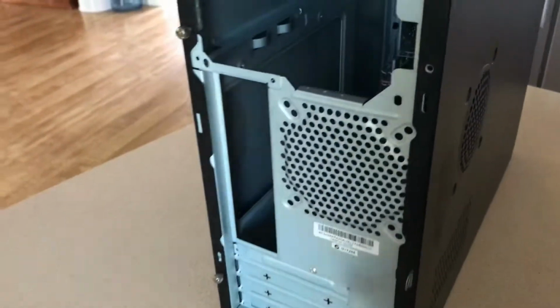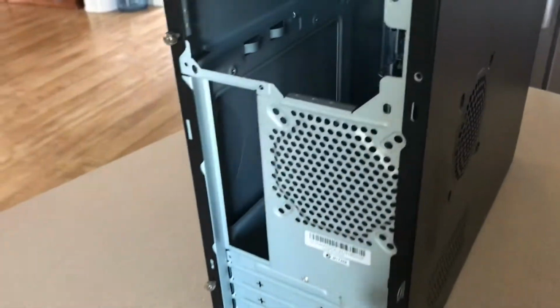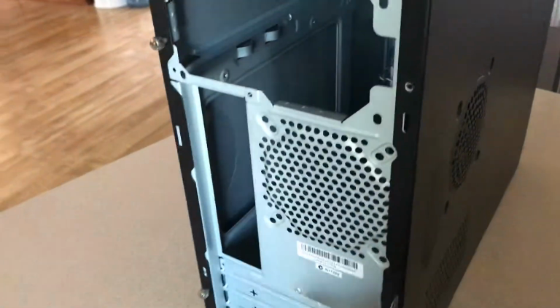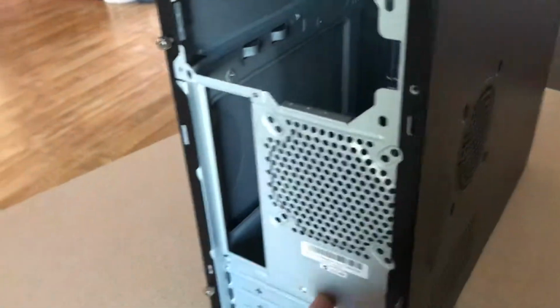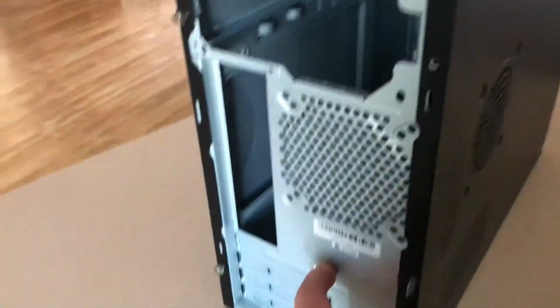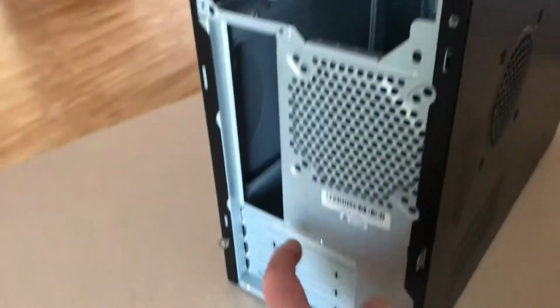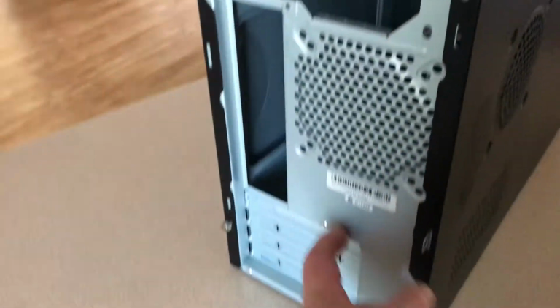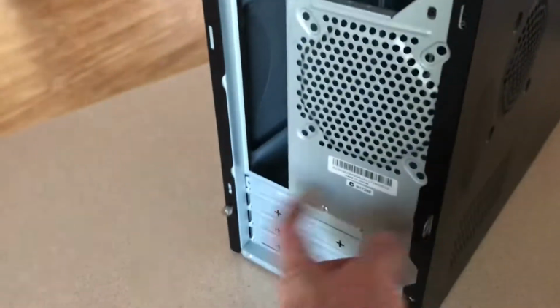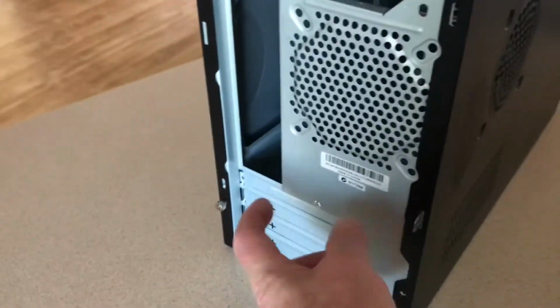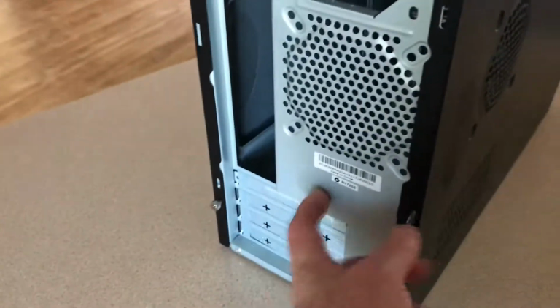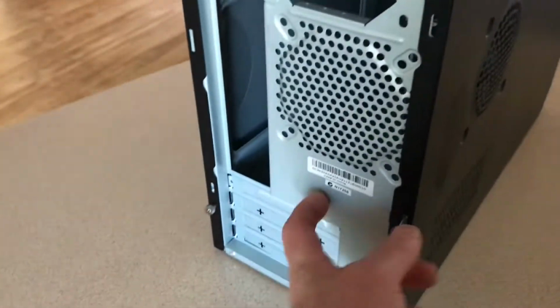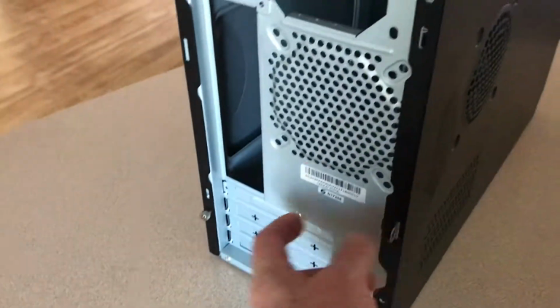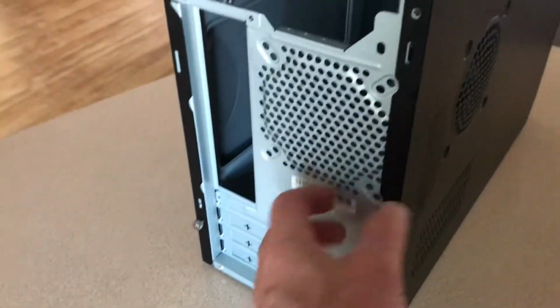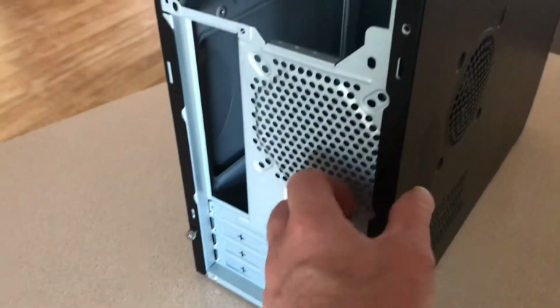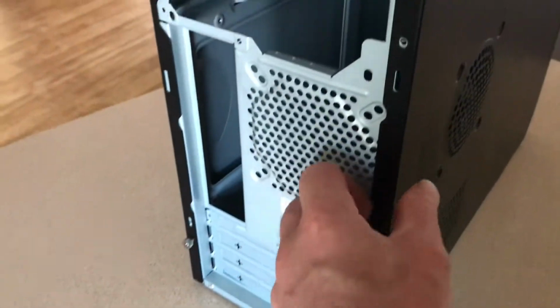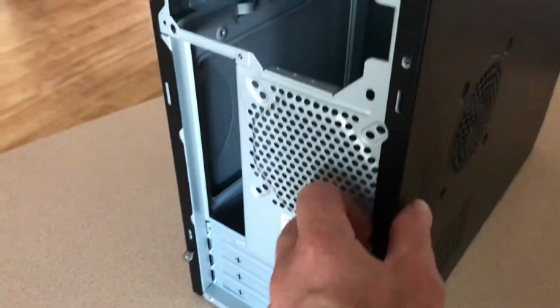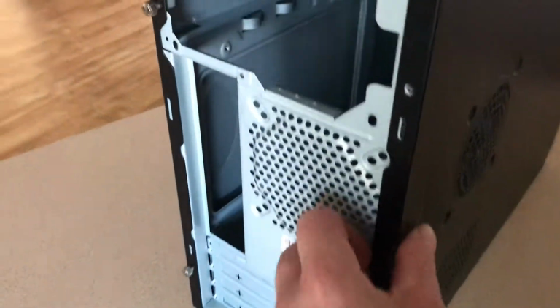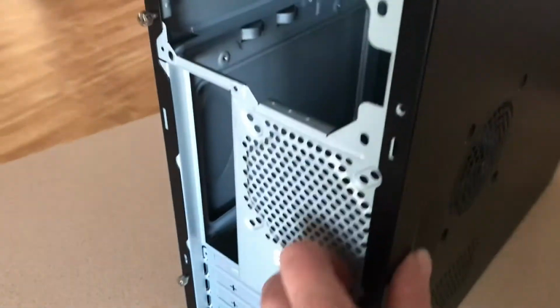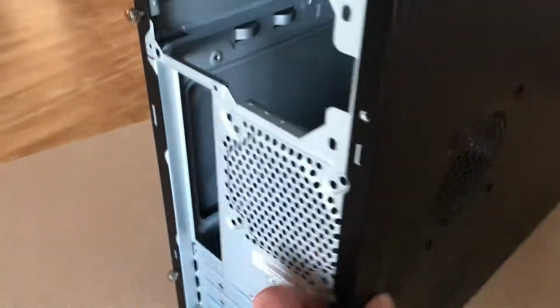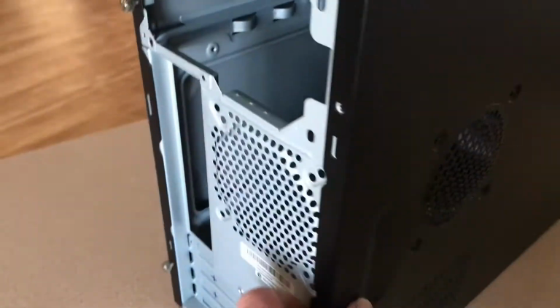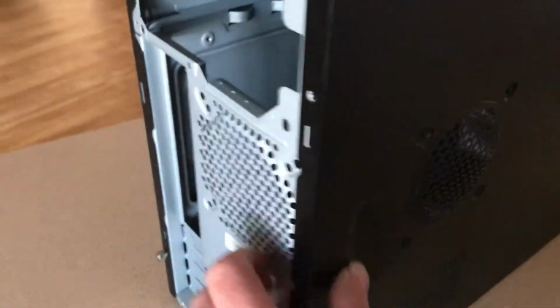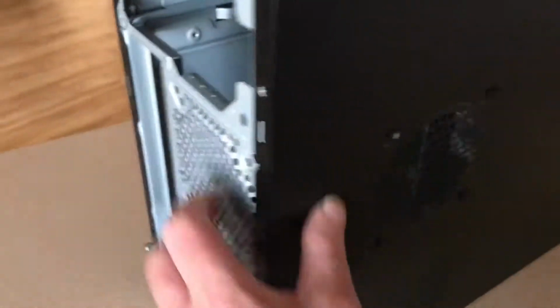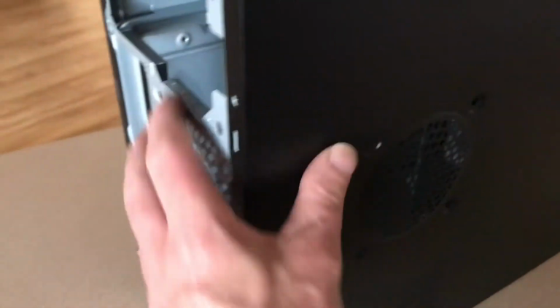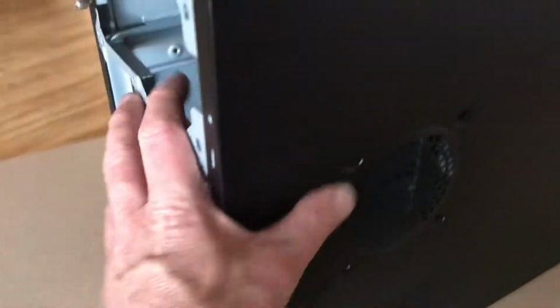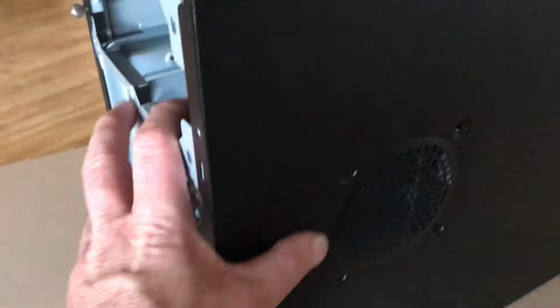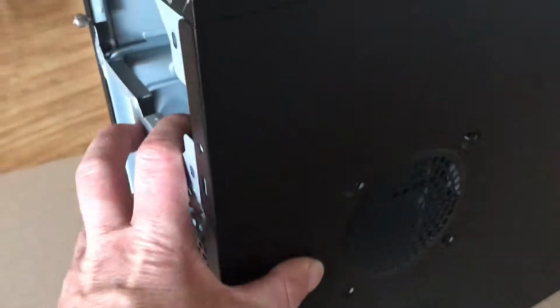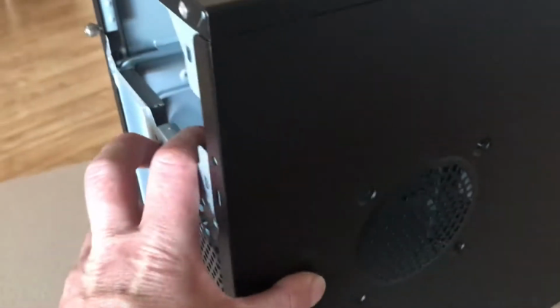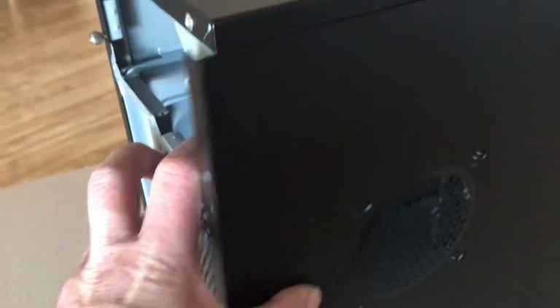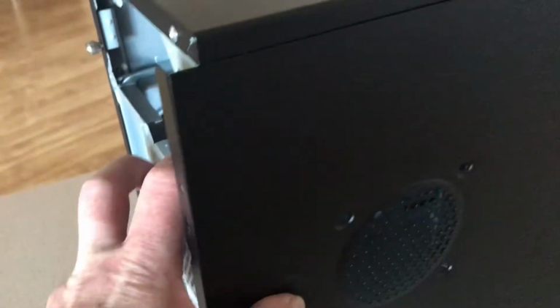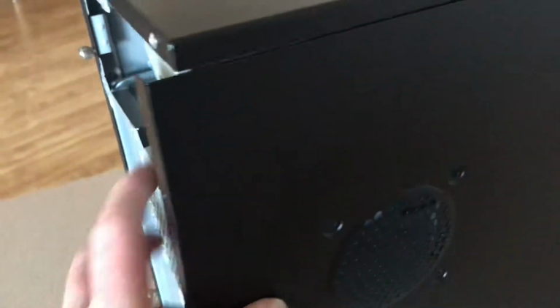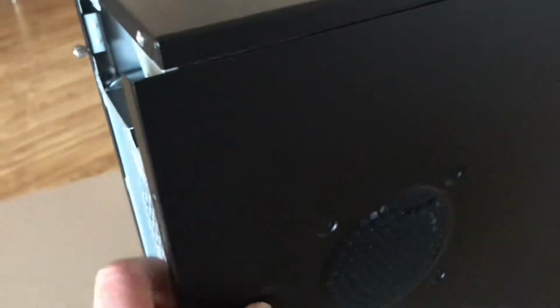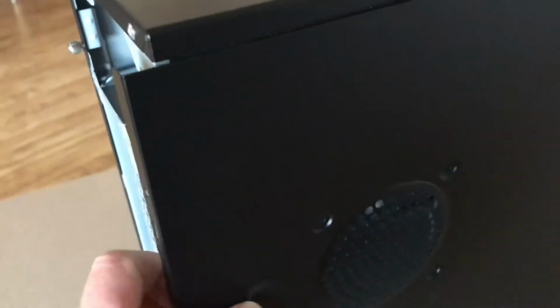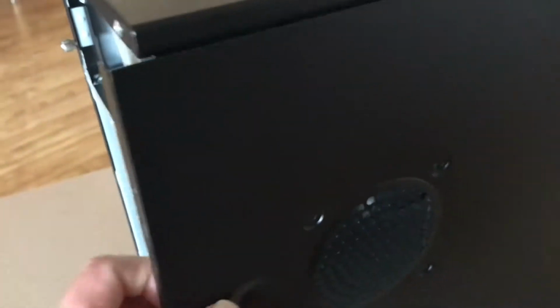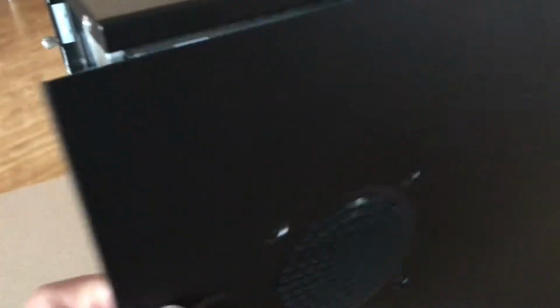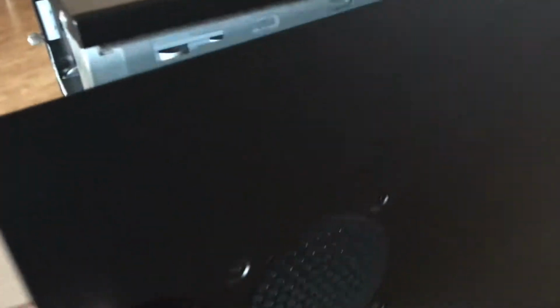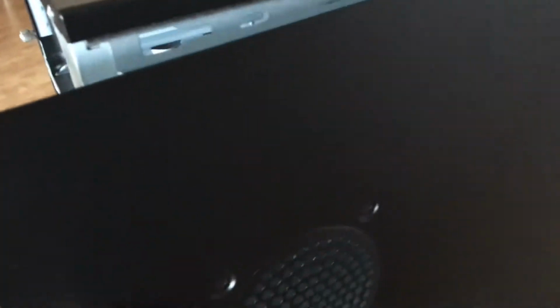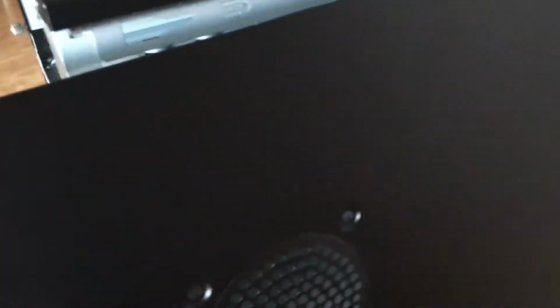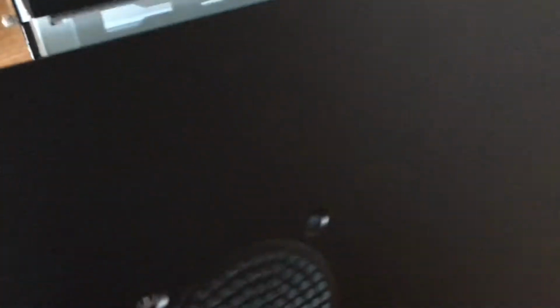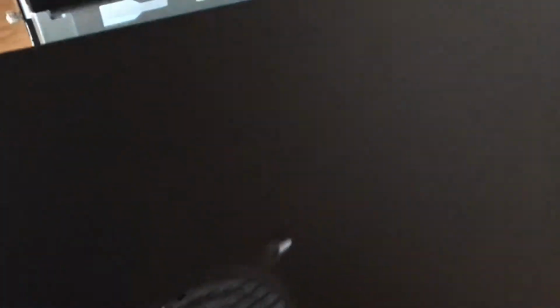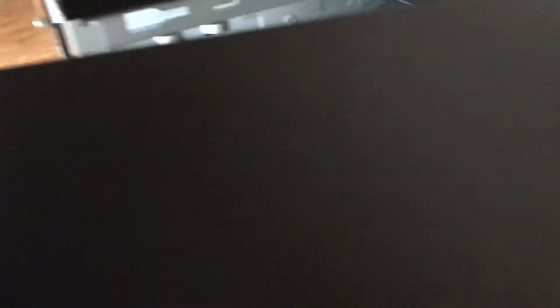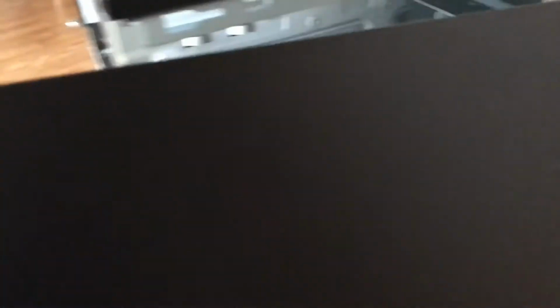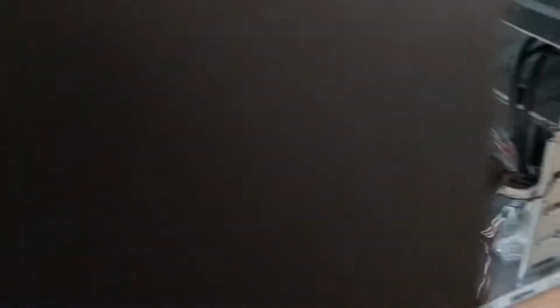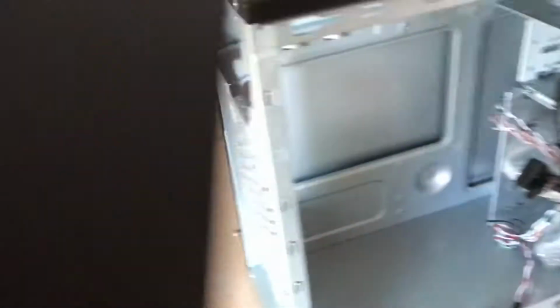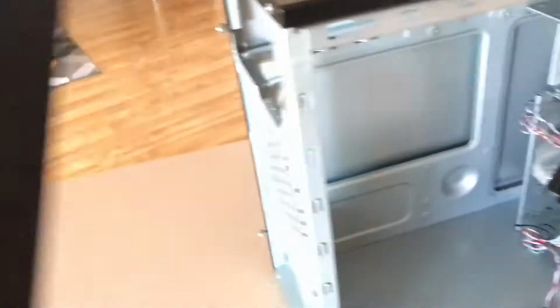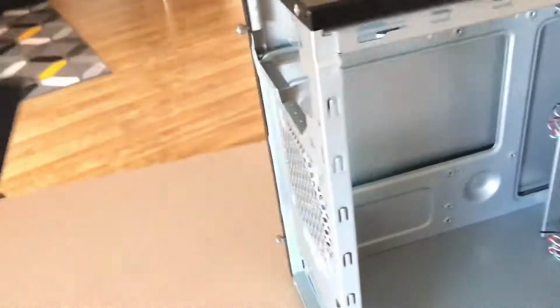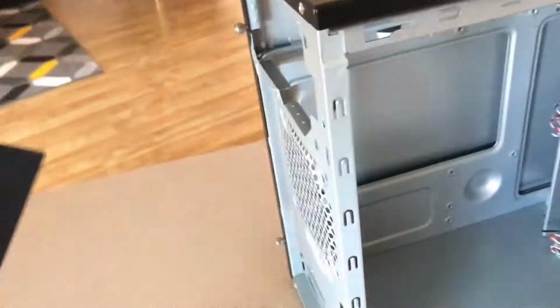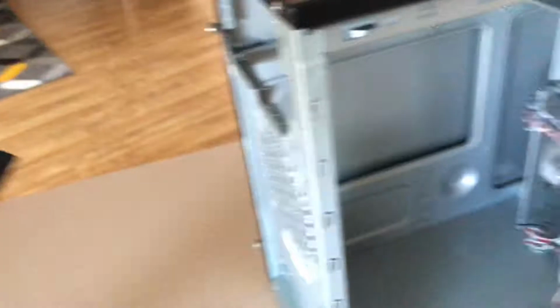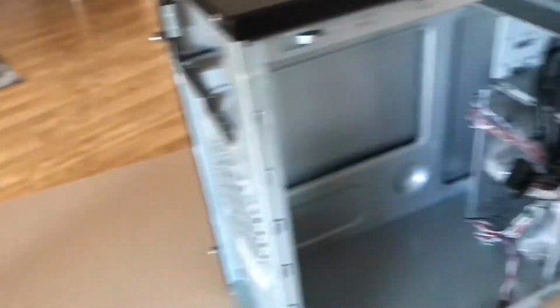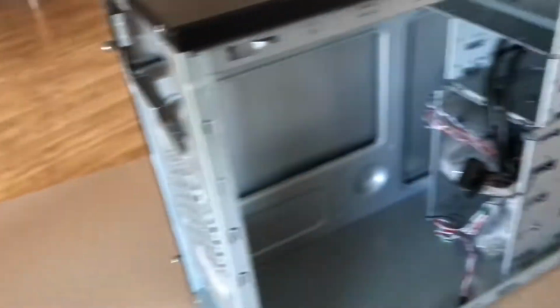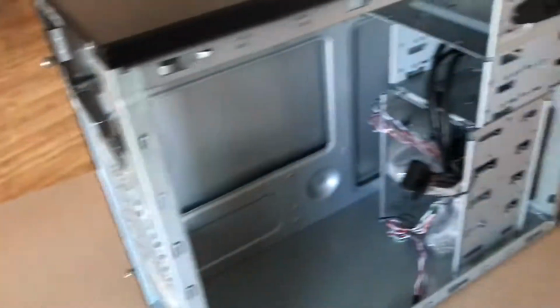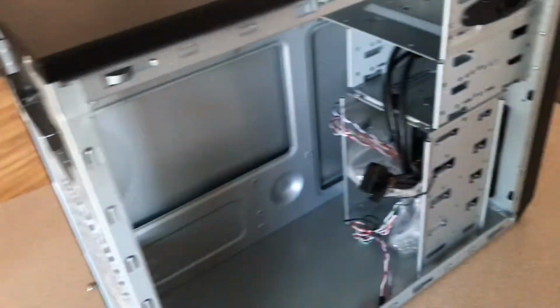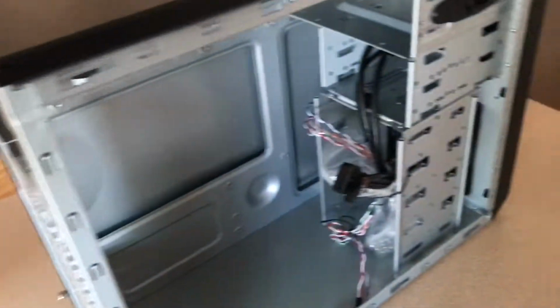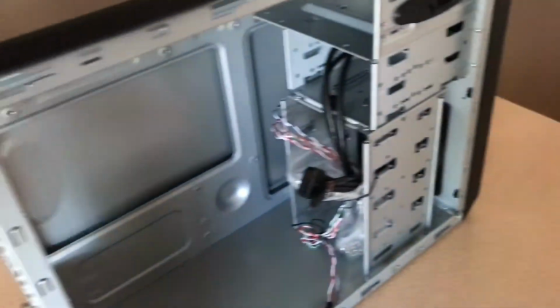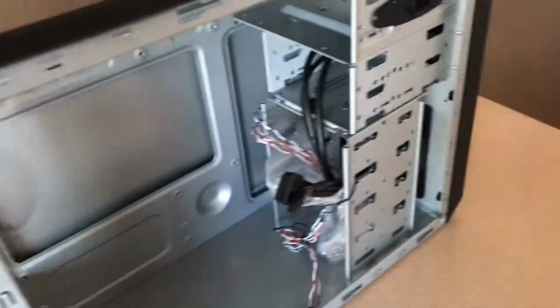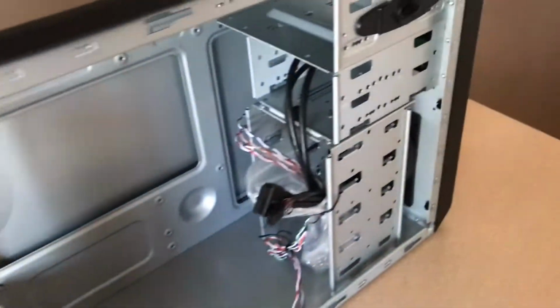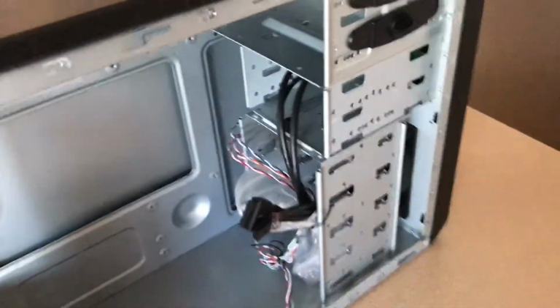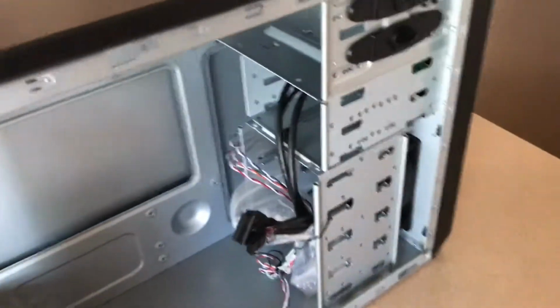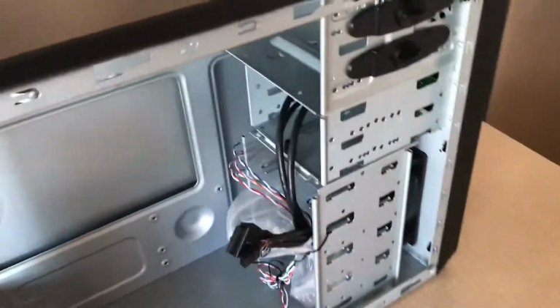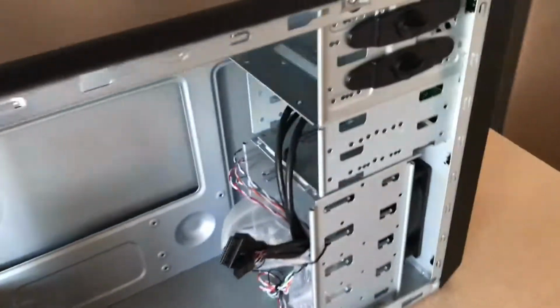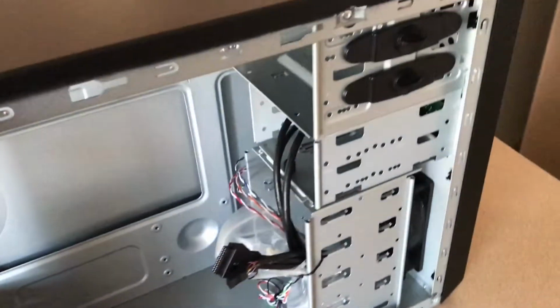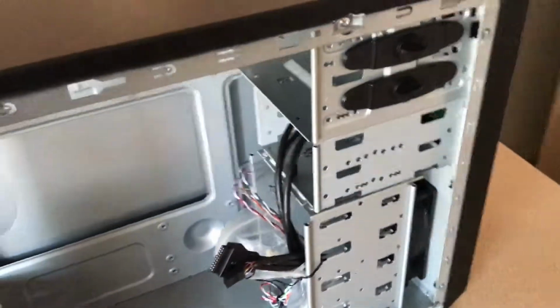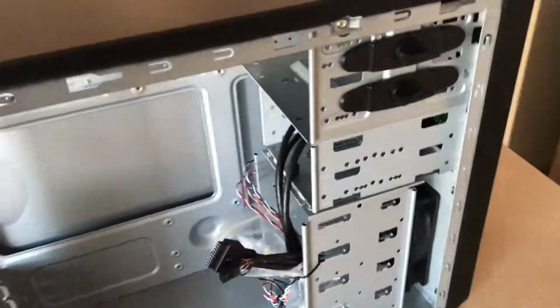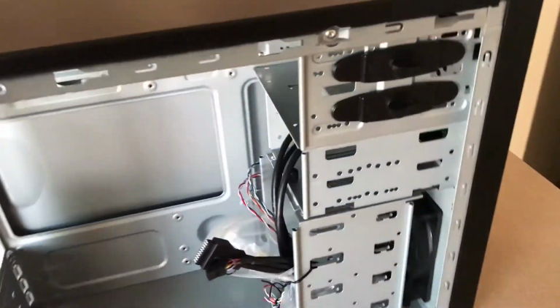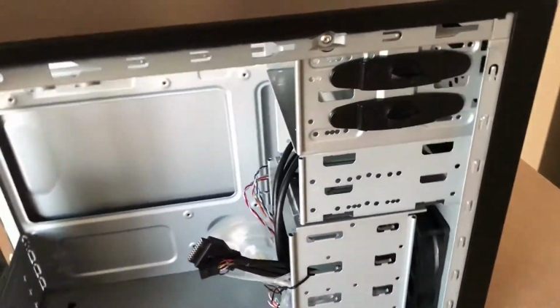The metal itself is quite good. There's a 90mm or 92mm fan on the back — a bit disappointing for the side, but that's okay because I'll put in a decent PSU and the air will go through and out from there. The metal is not too bad overall — a bit flimsy, but alright.